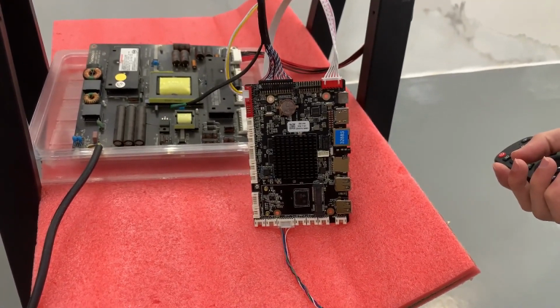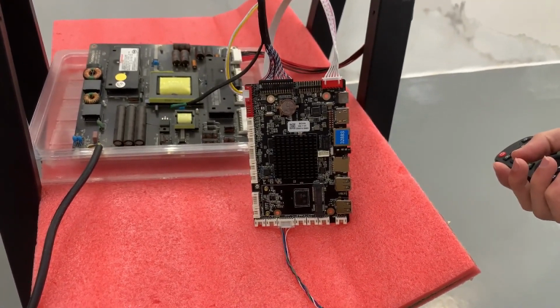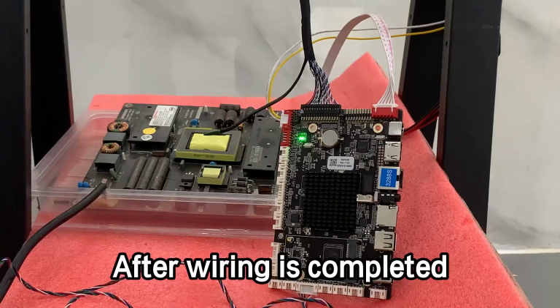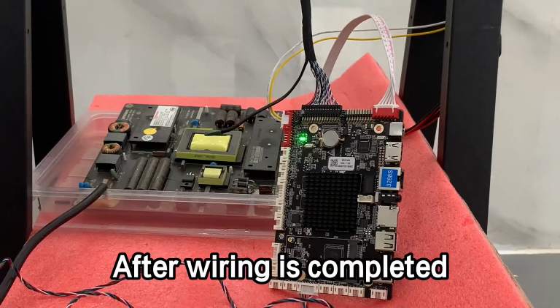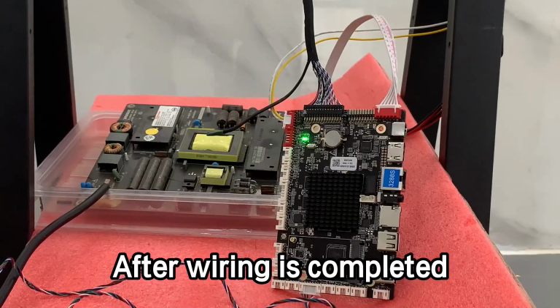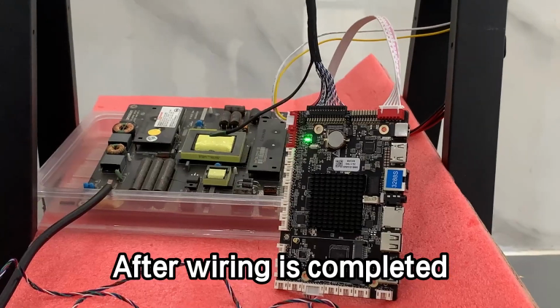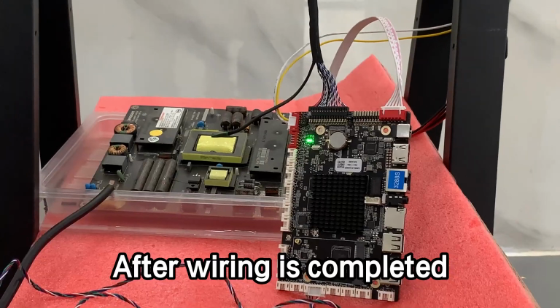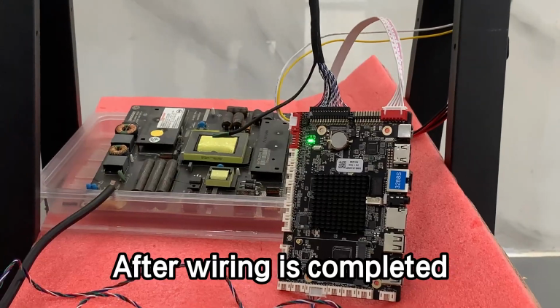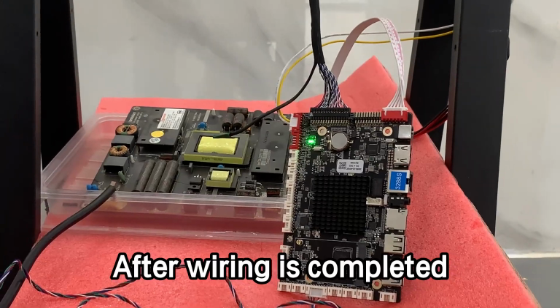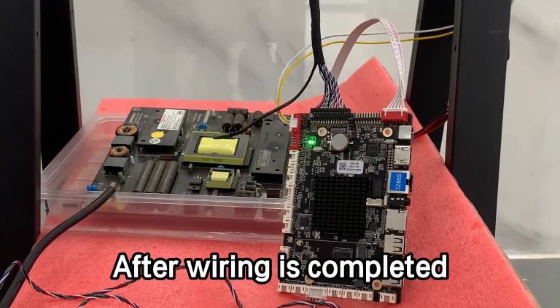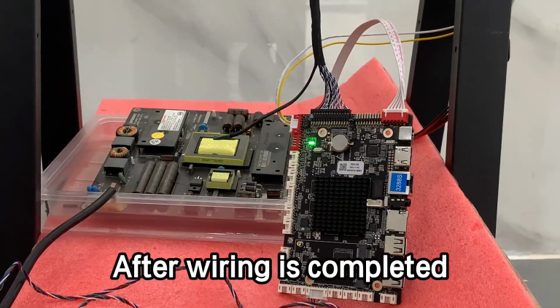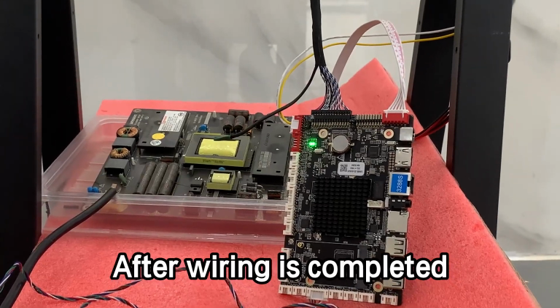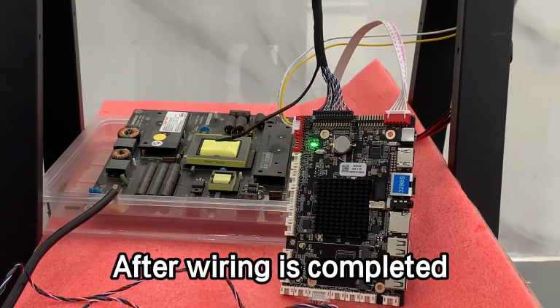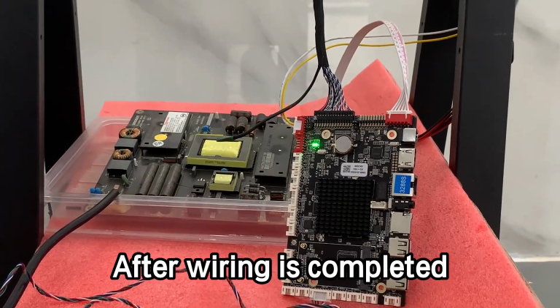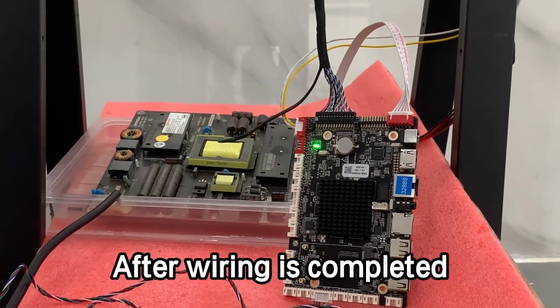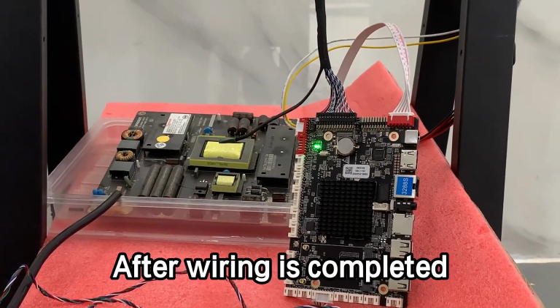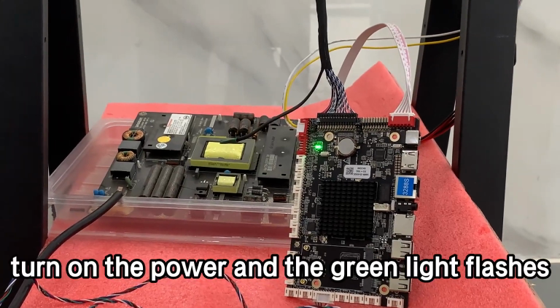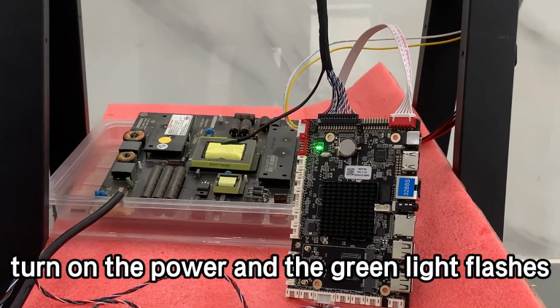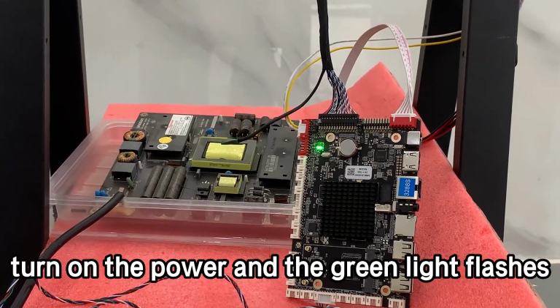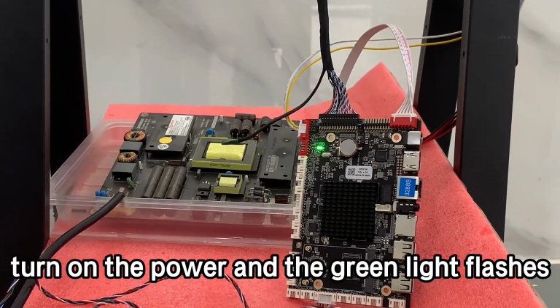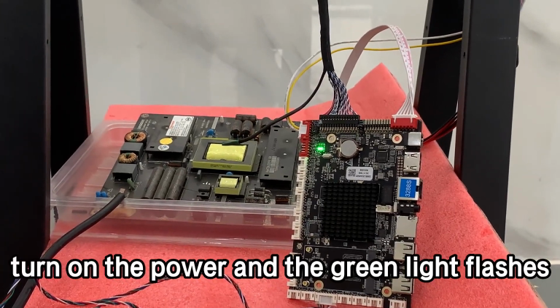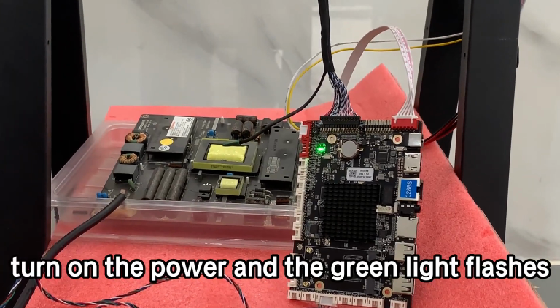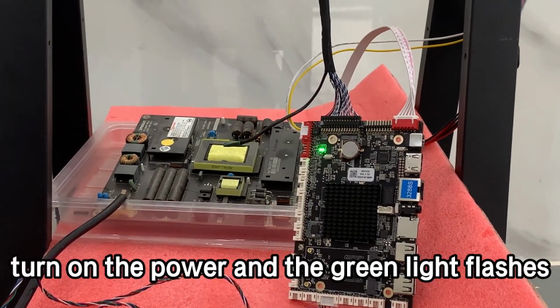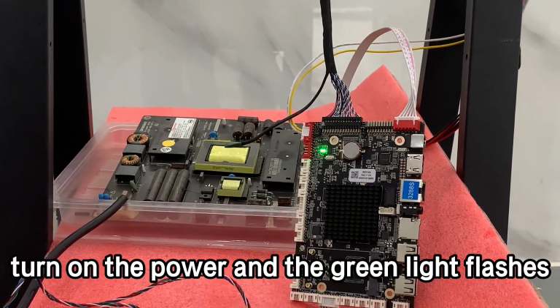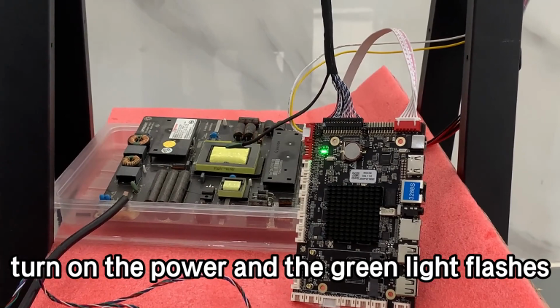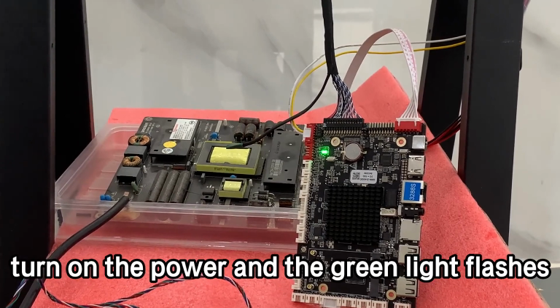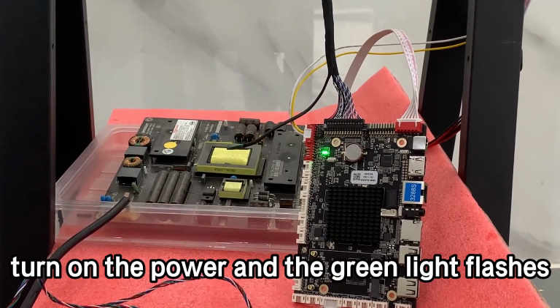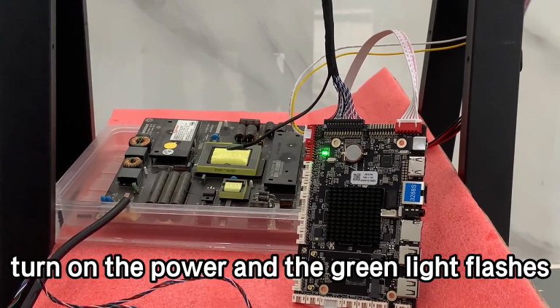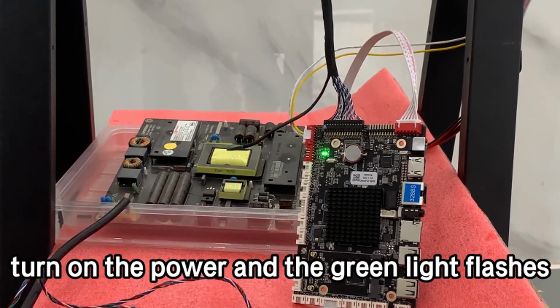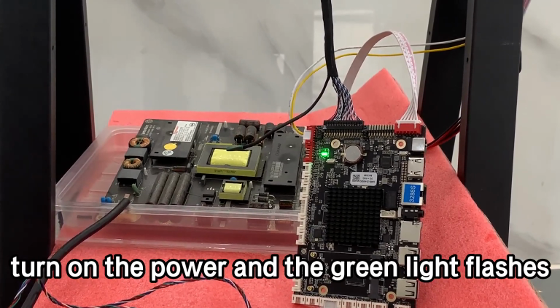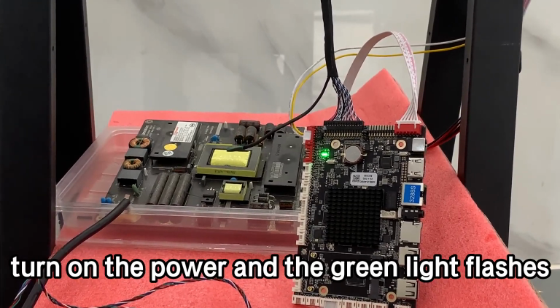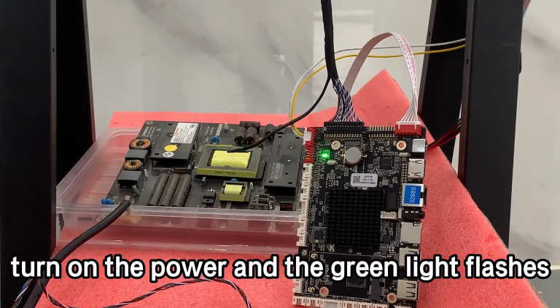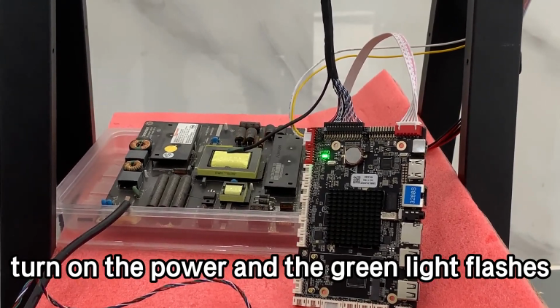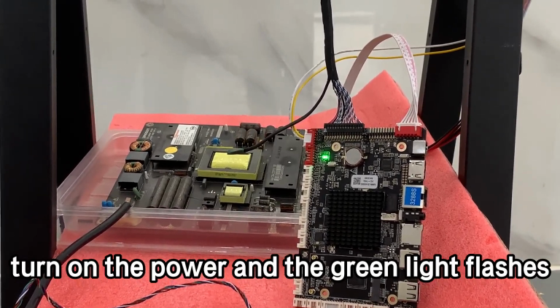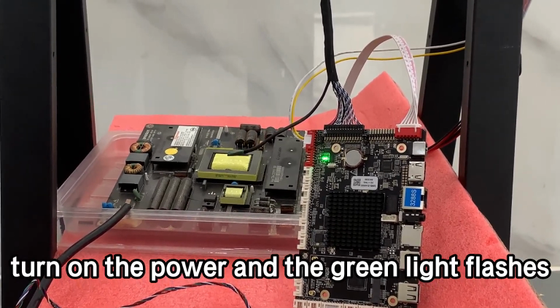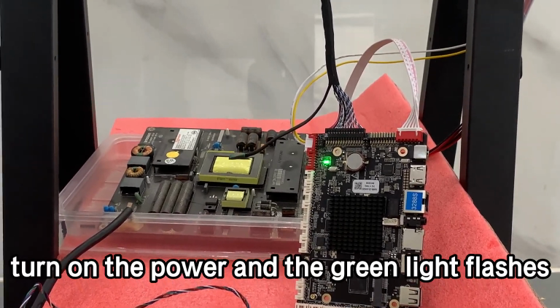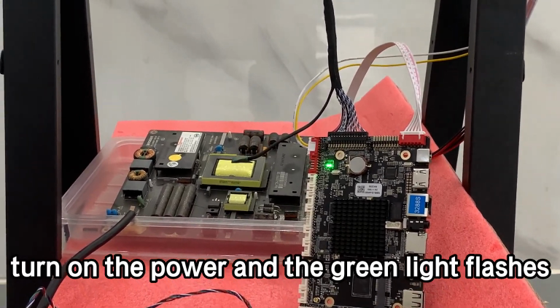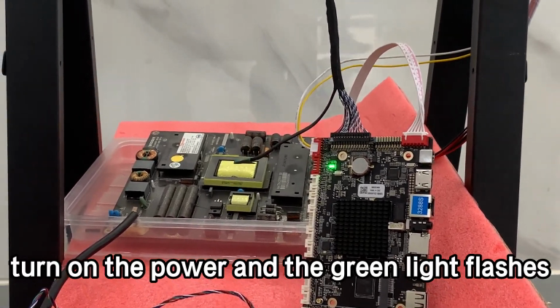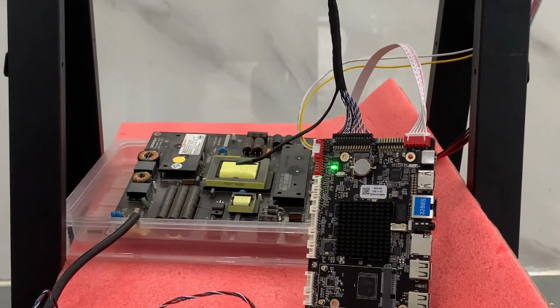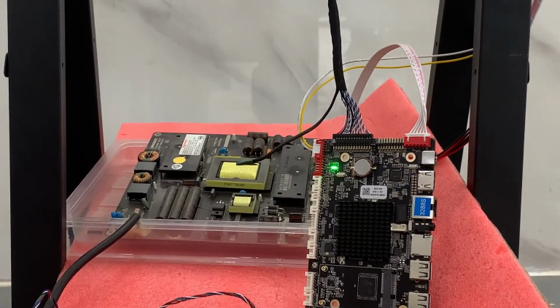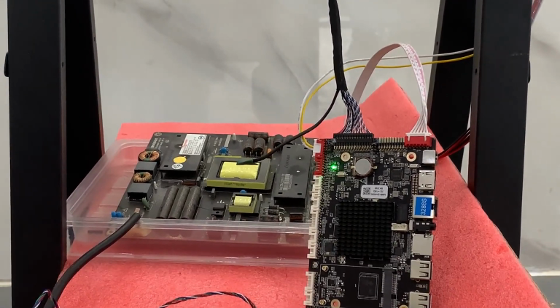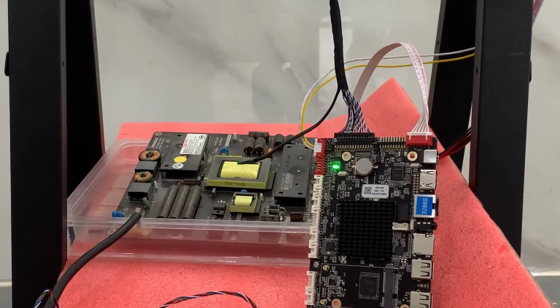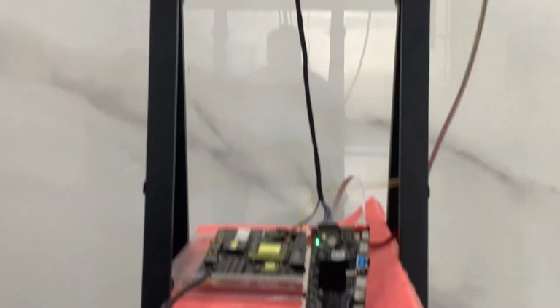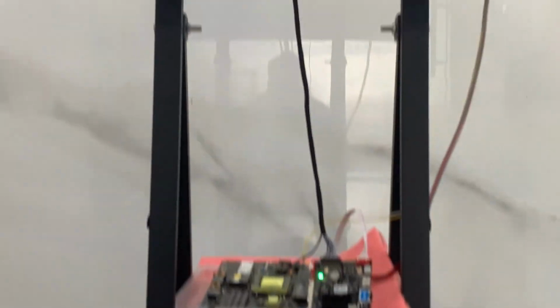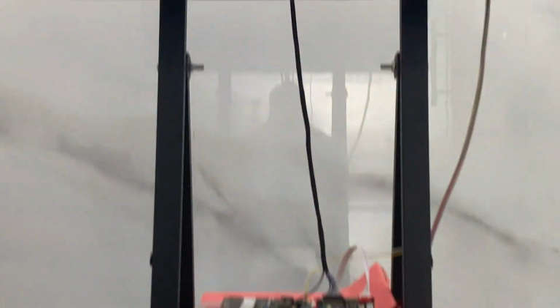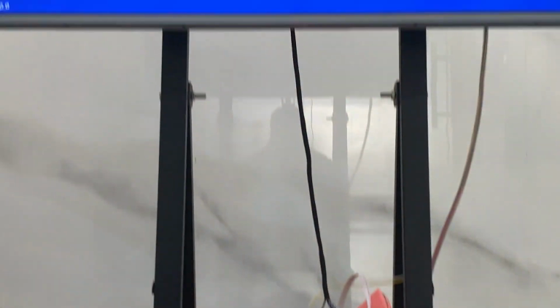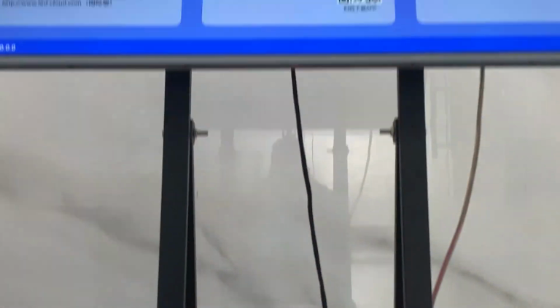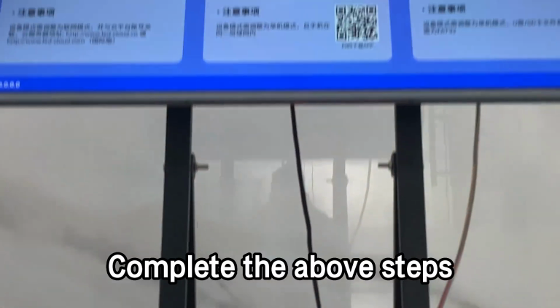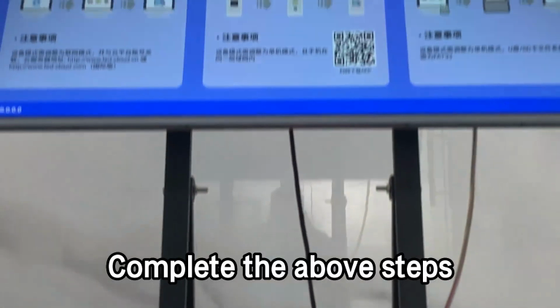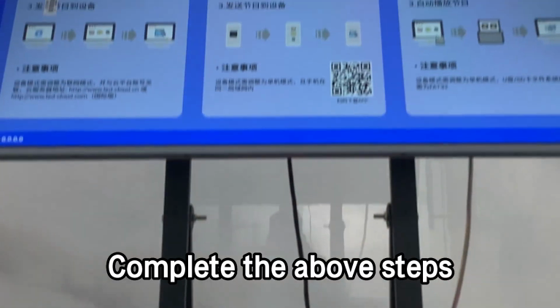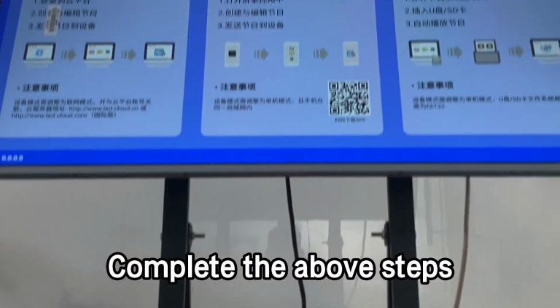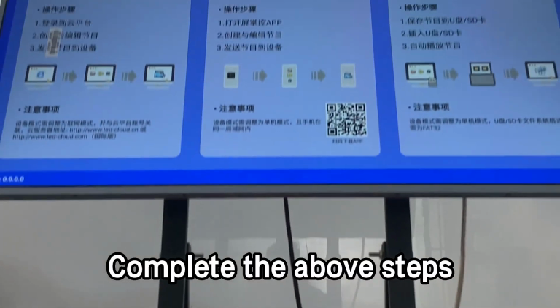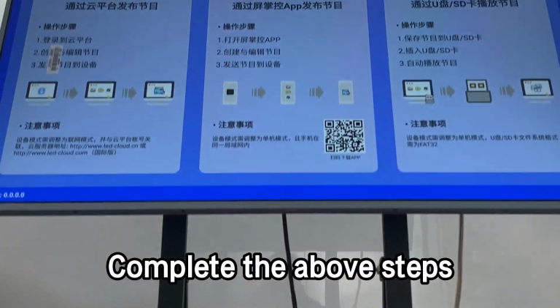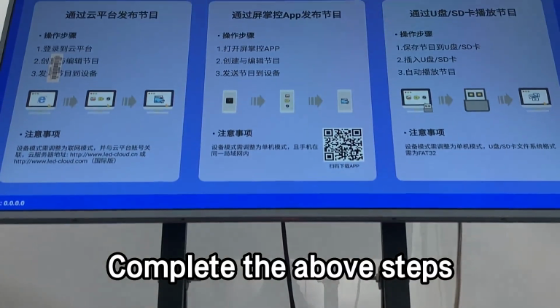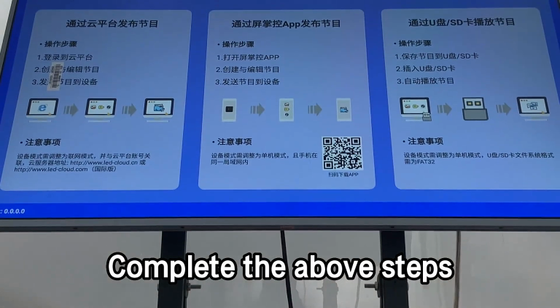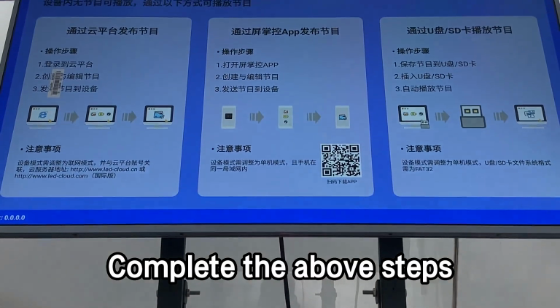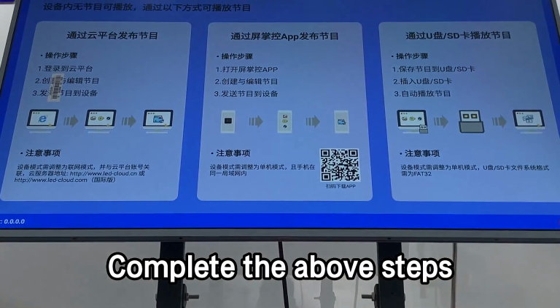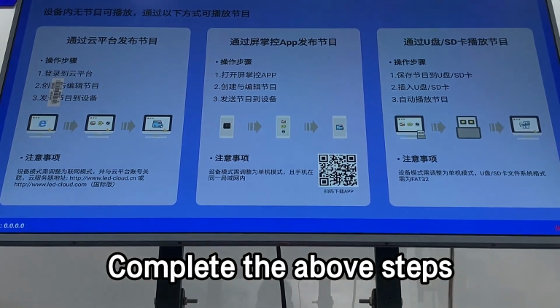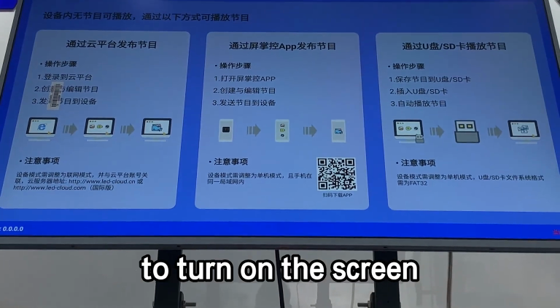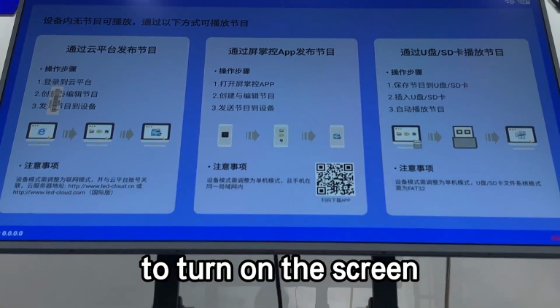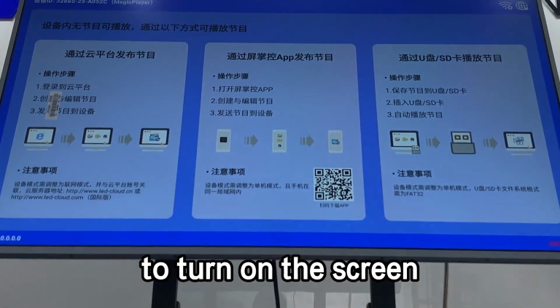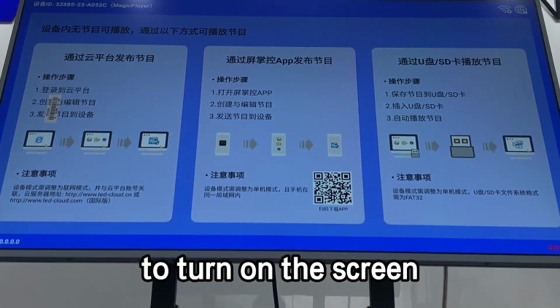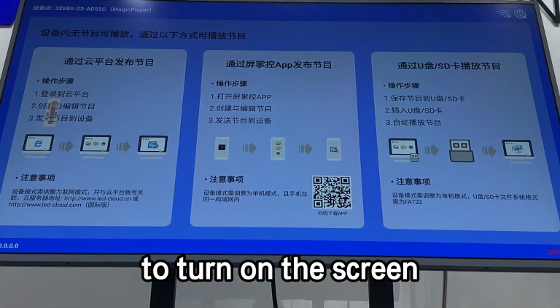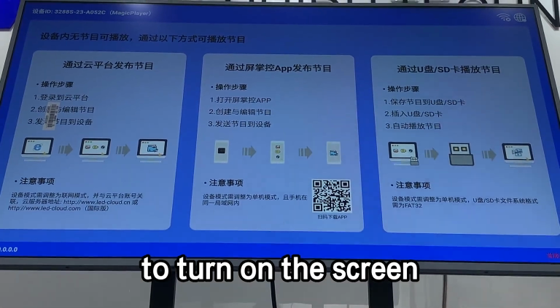After wiring is completed, turn on the power and the green light flashes. Complete the above steps to turn on the screen.